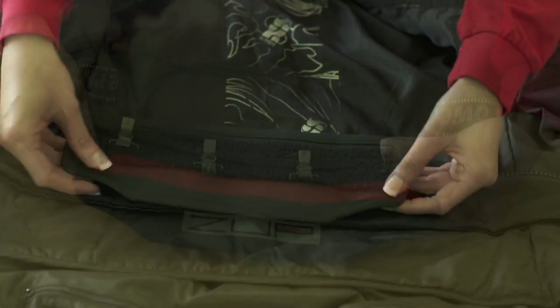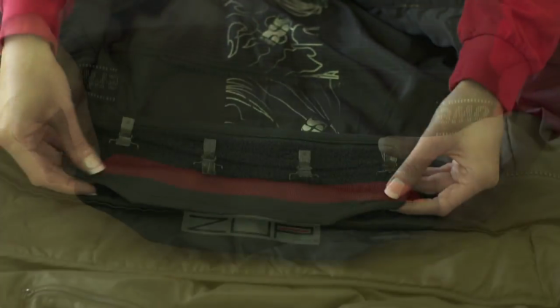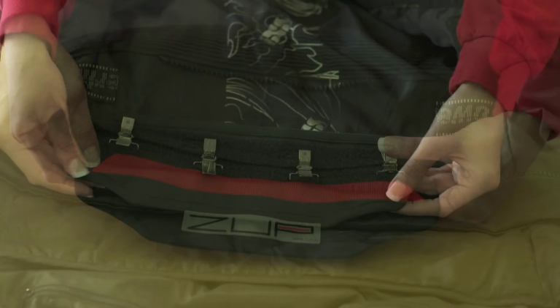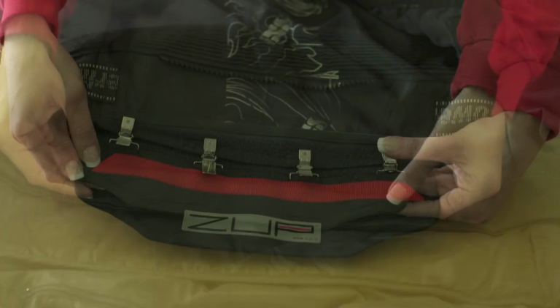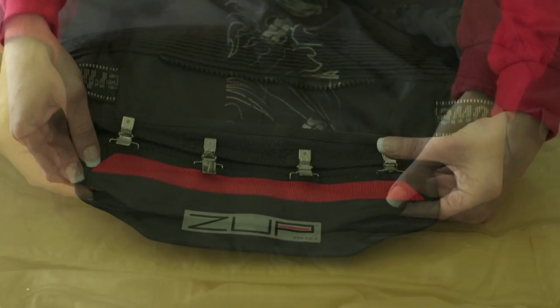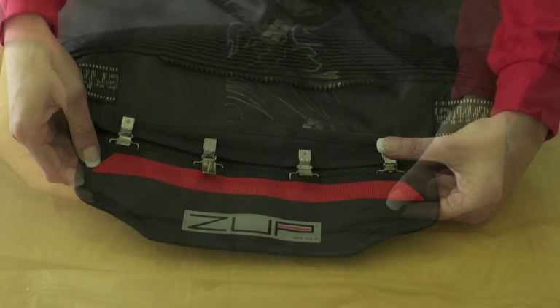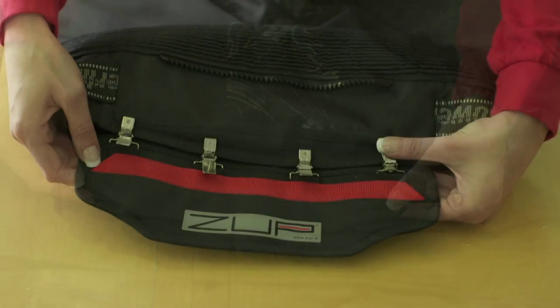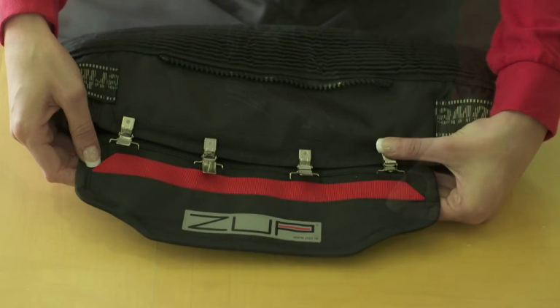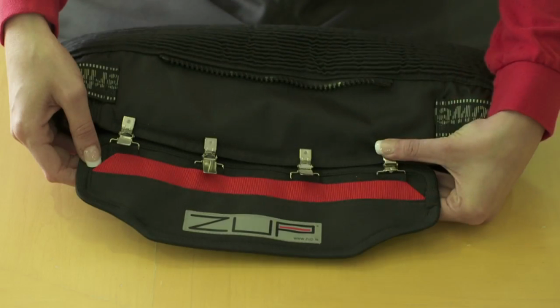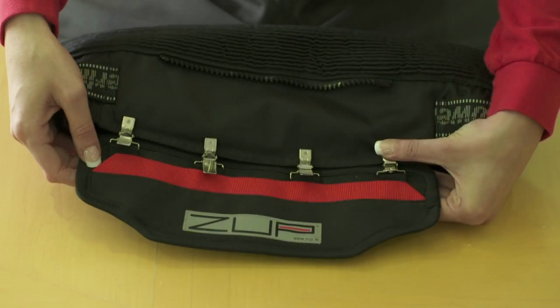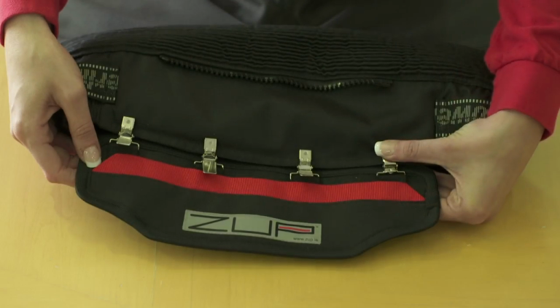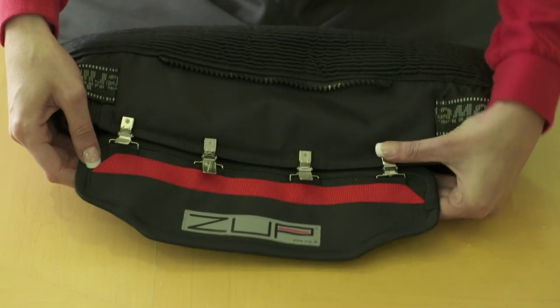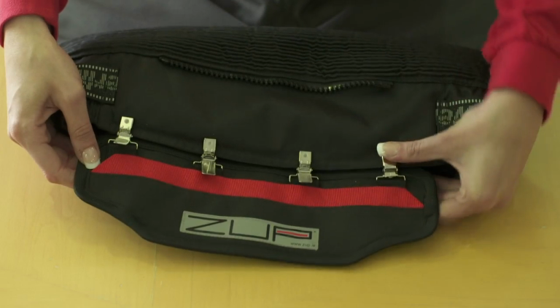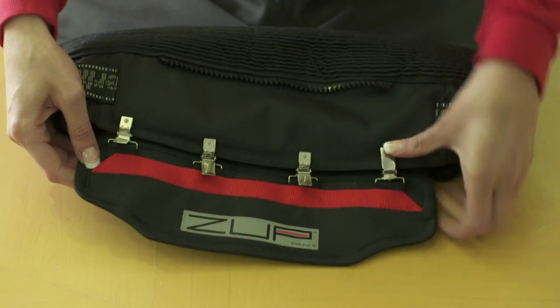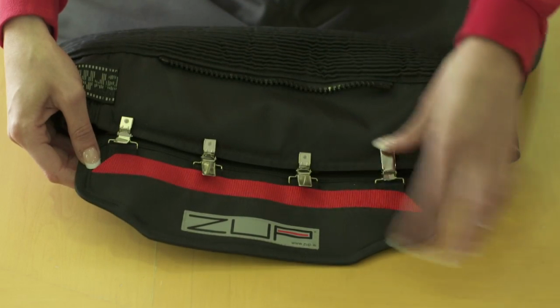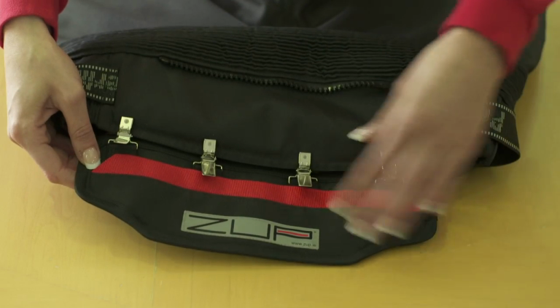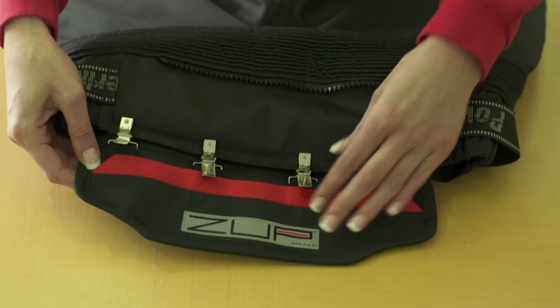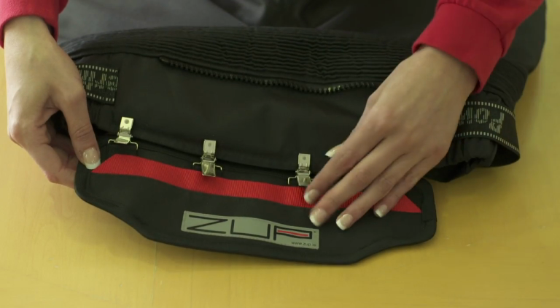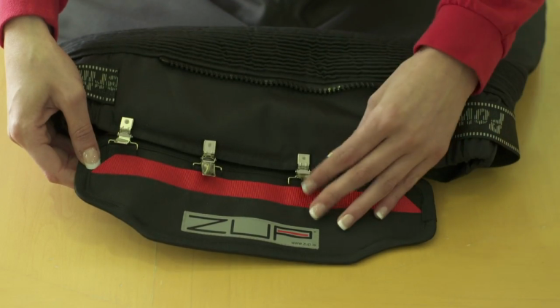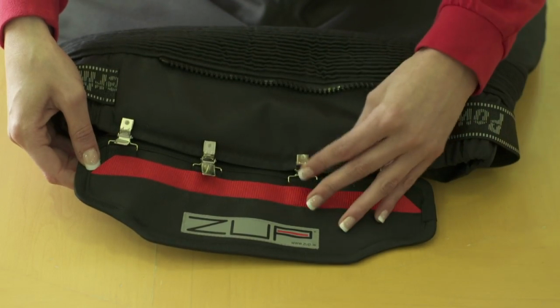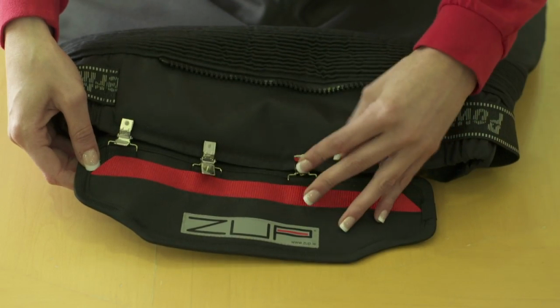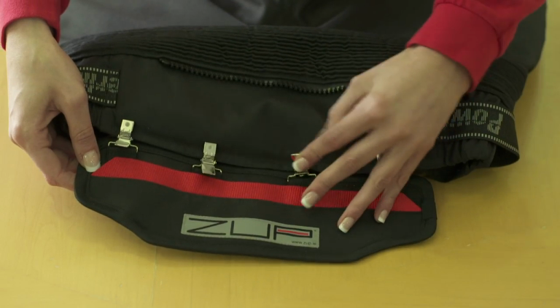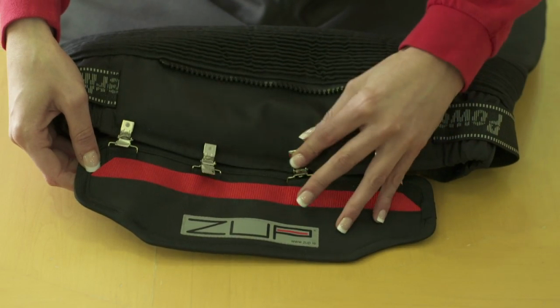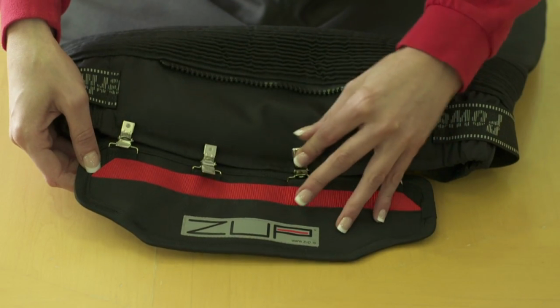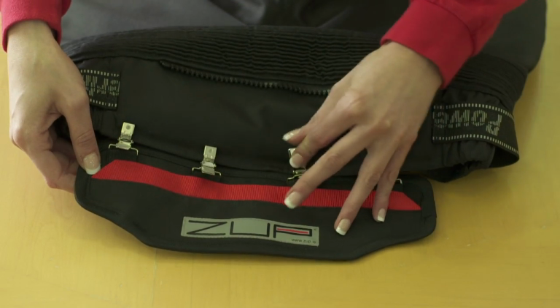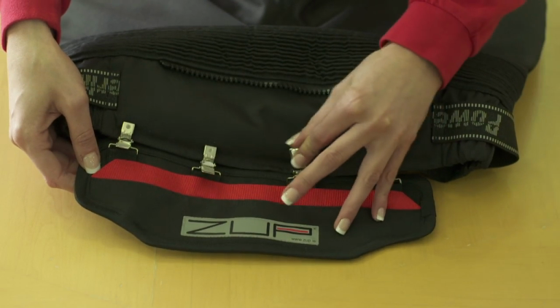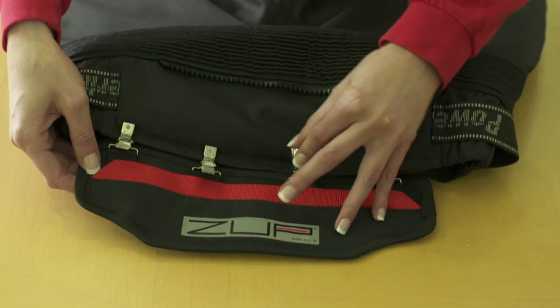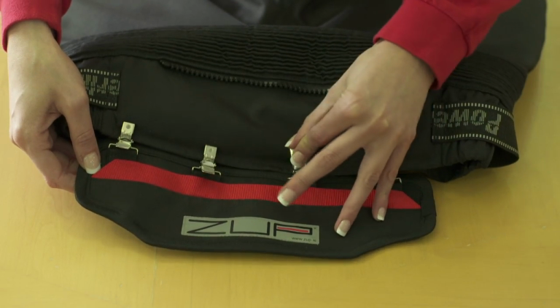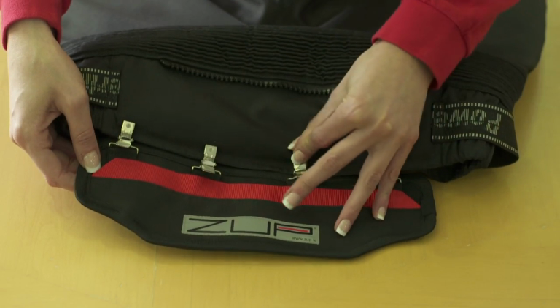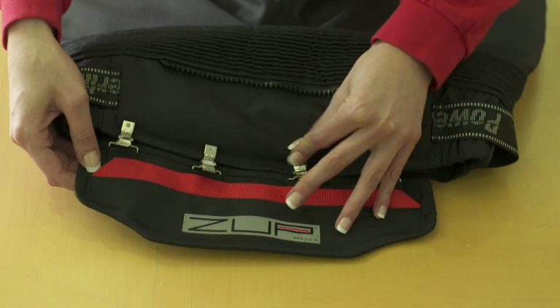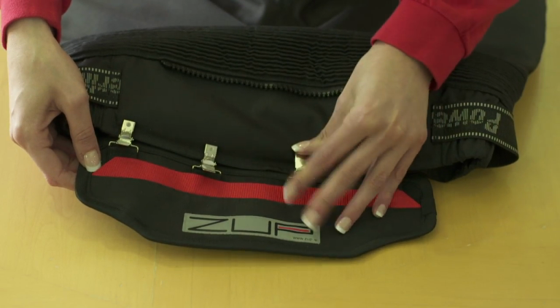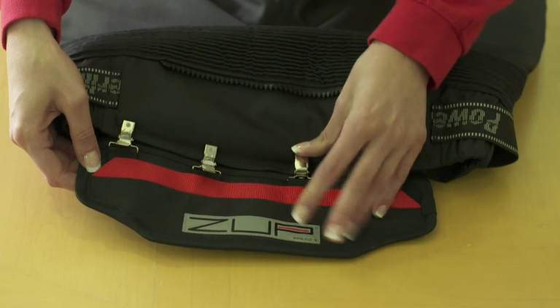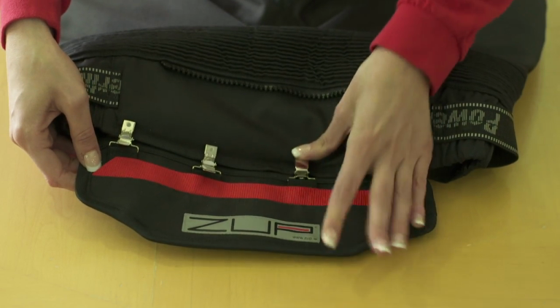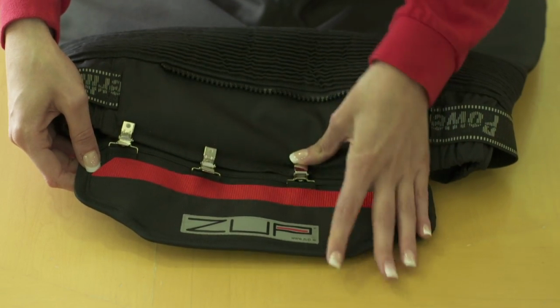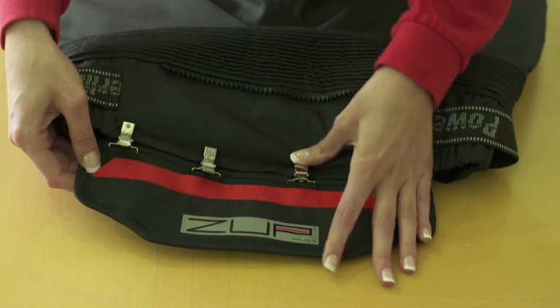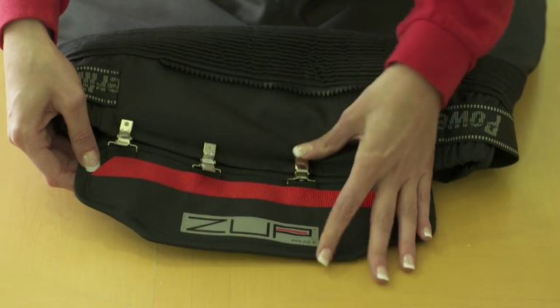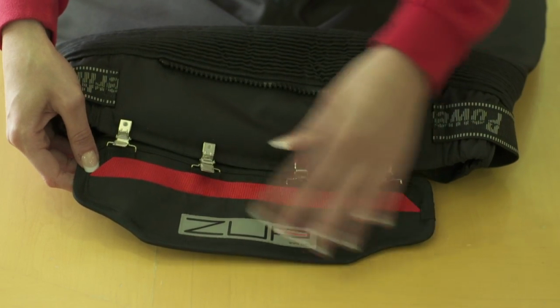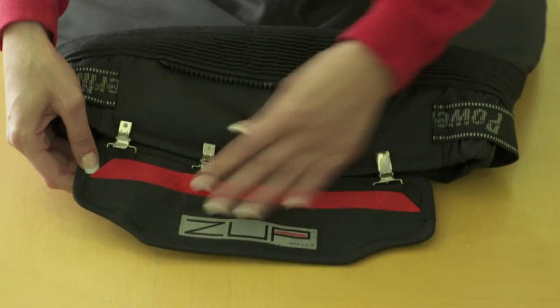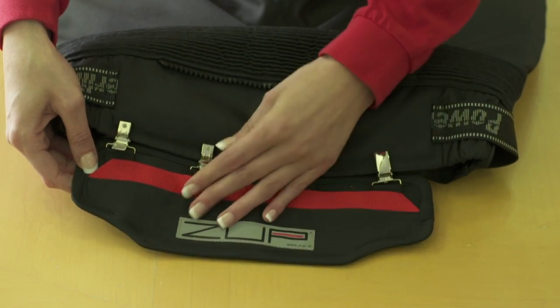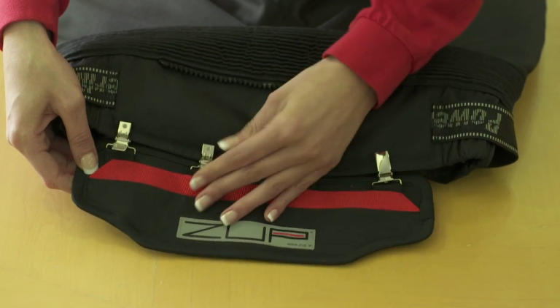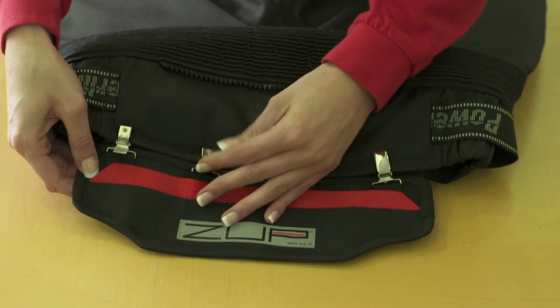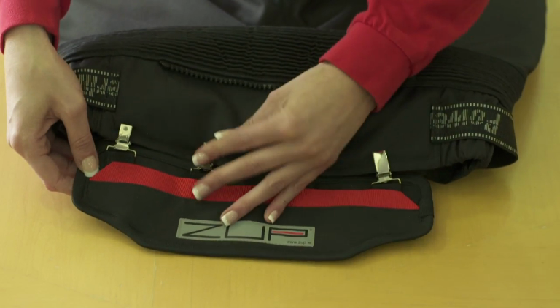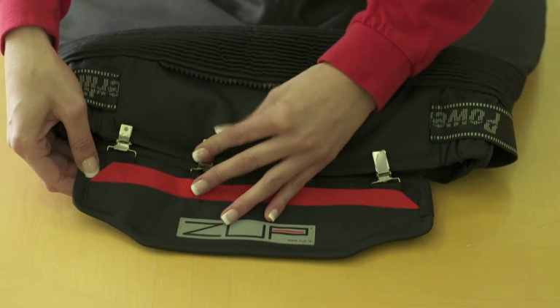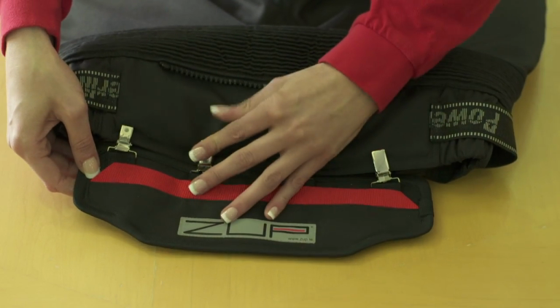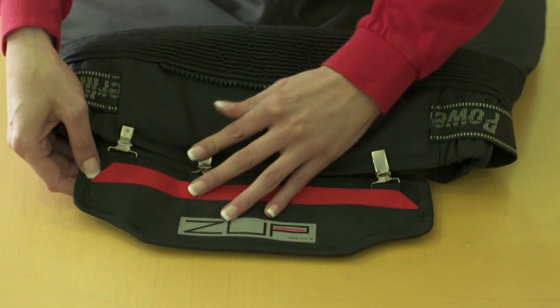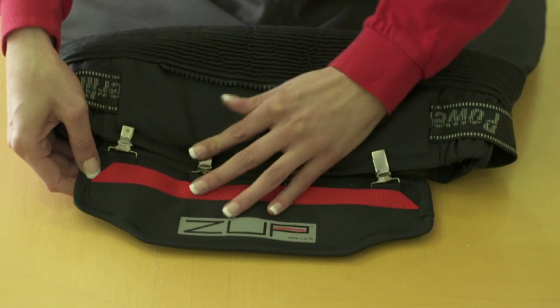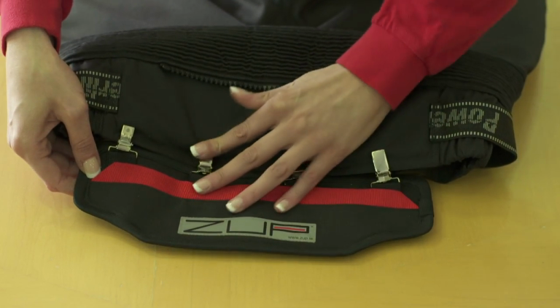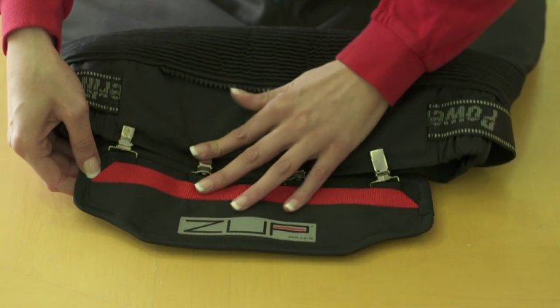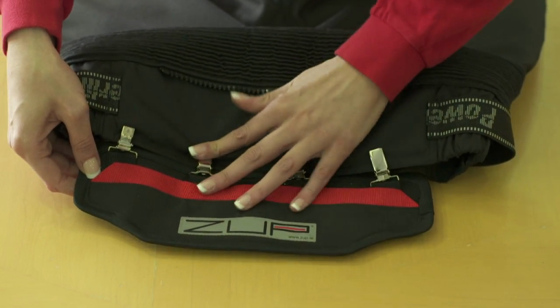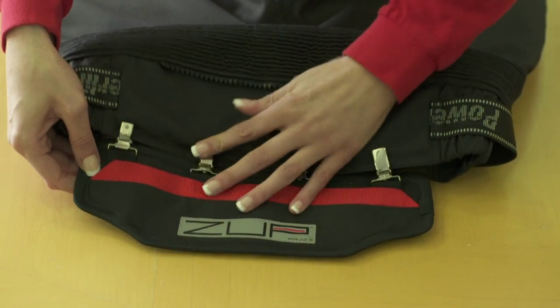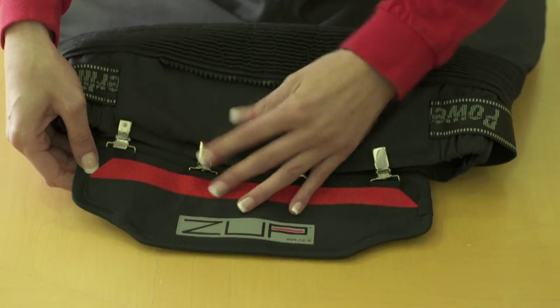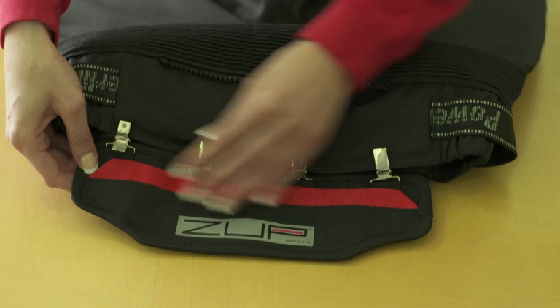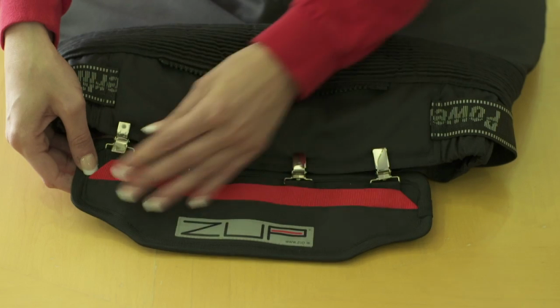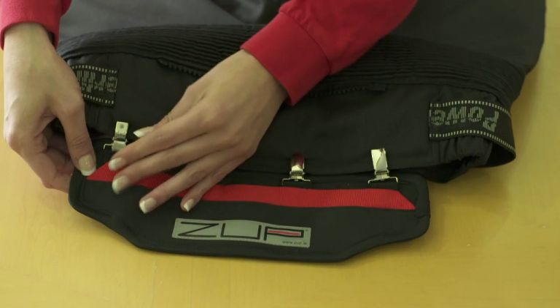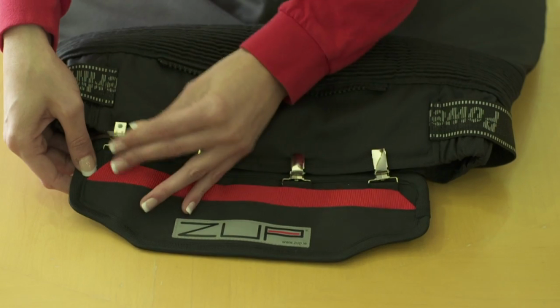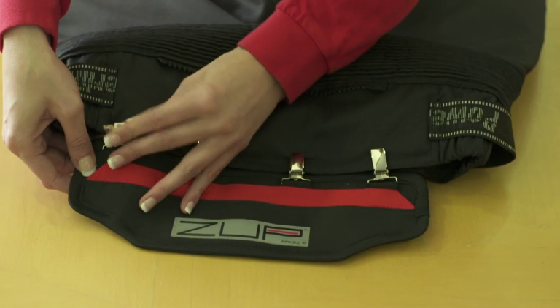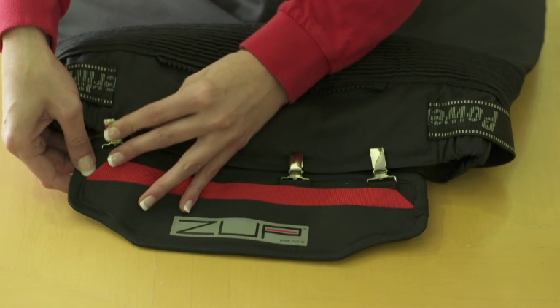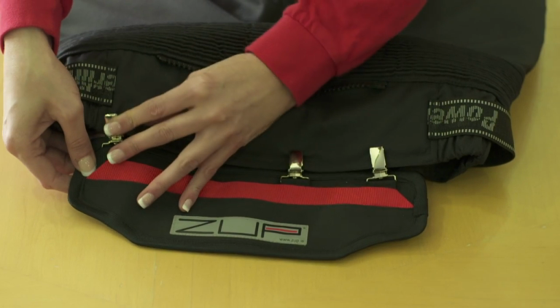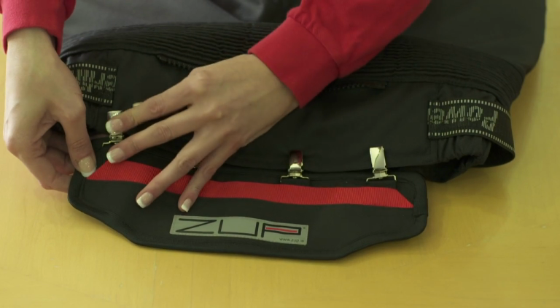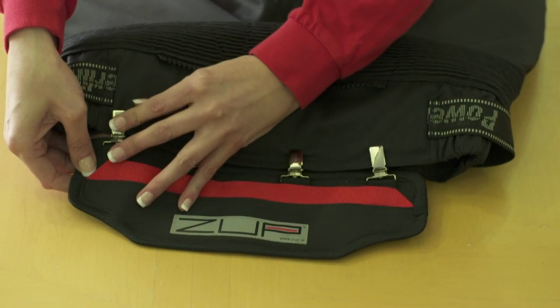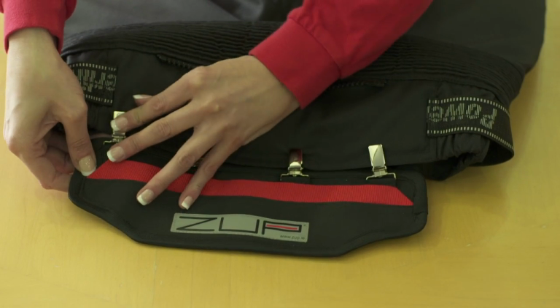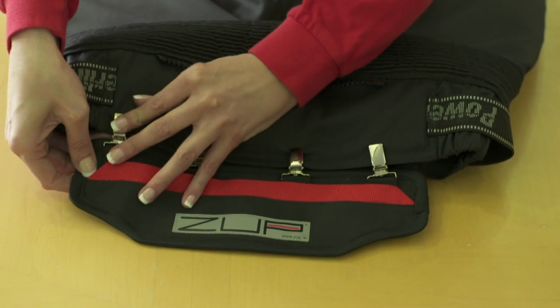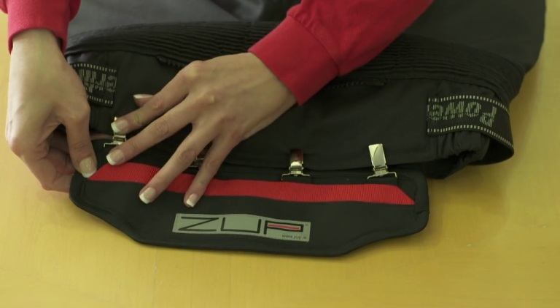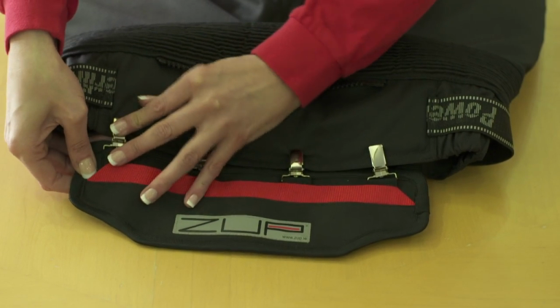To attach the standard trouser link, clip it firmly to the top of your trousers or to an existing zip if there is one.